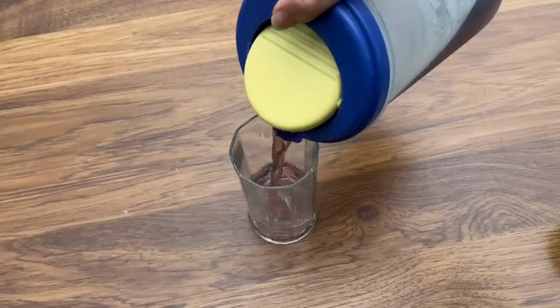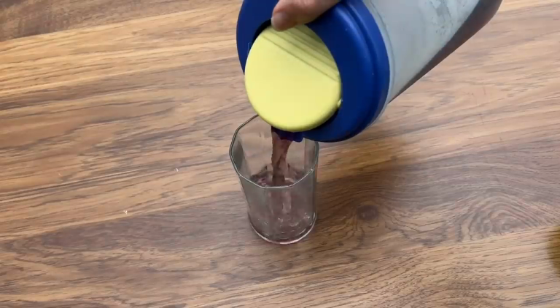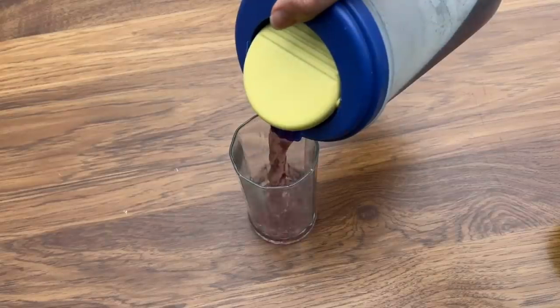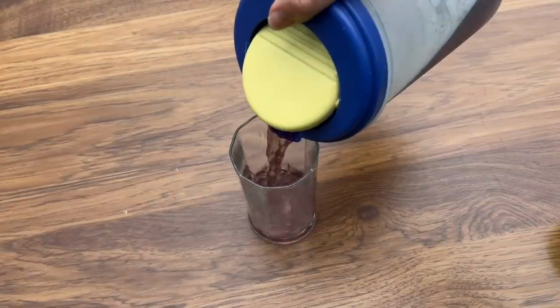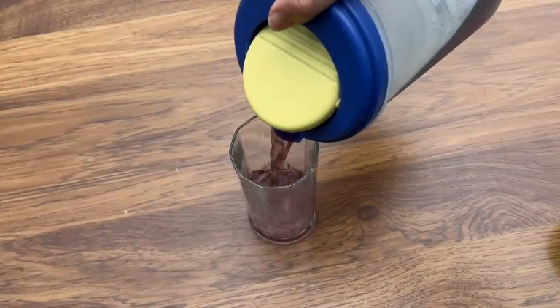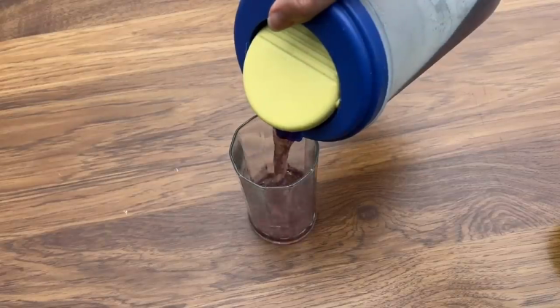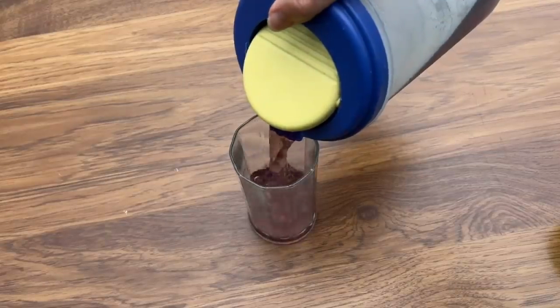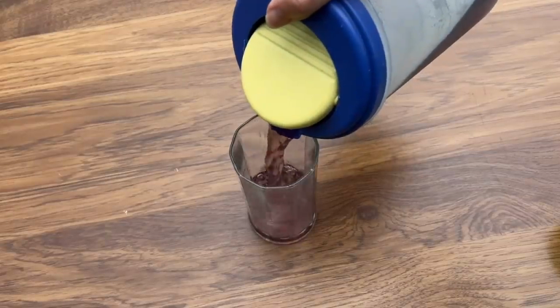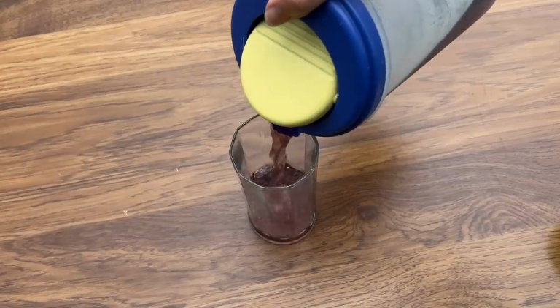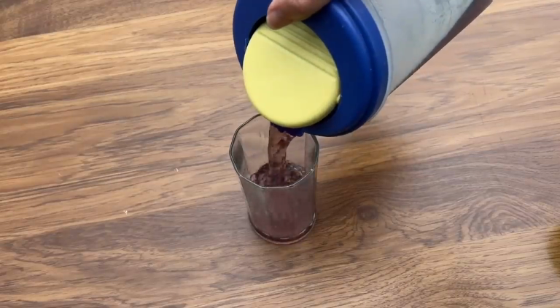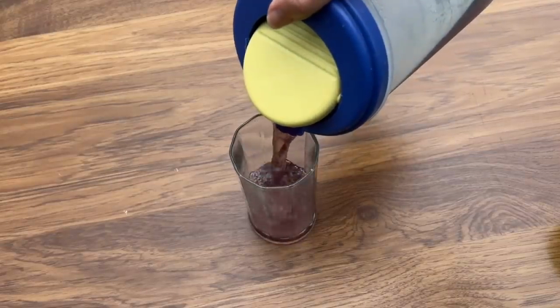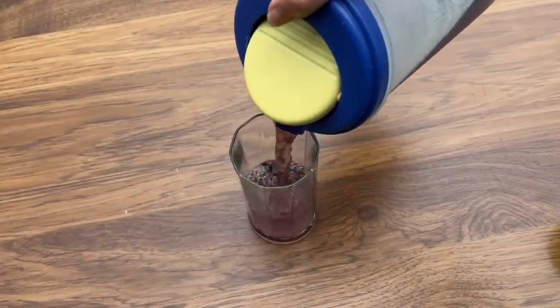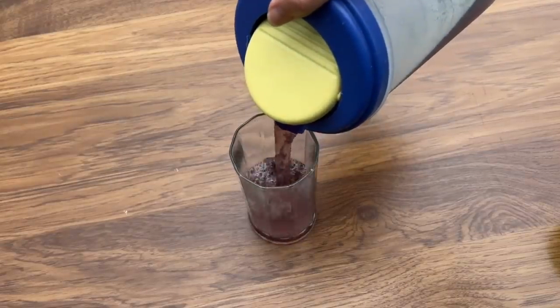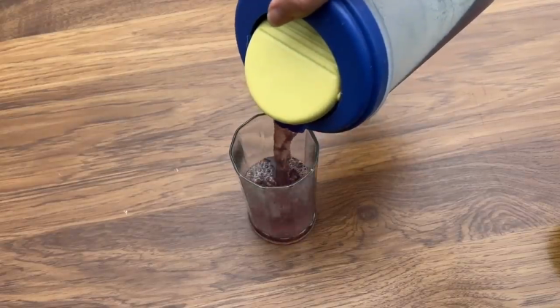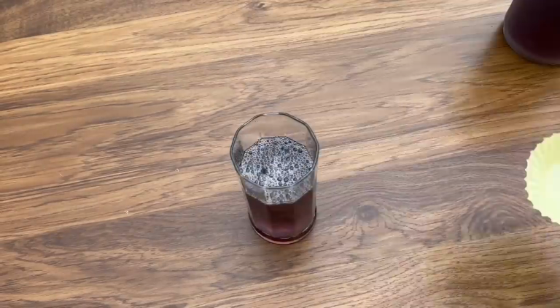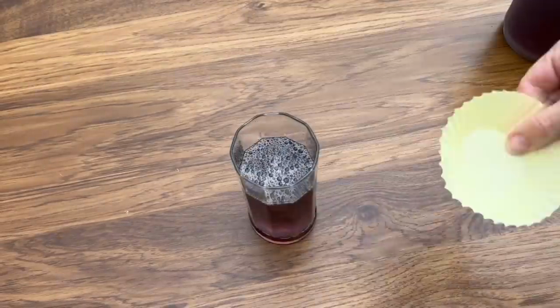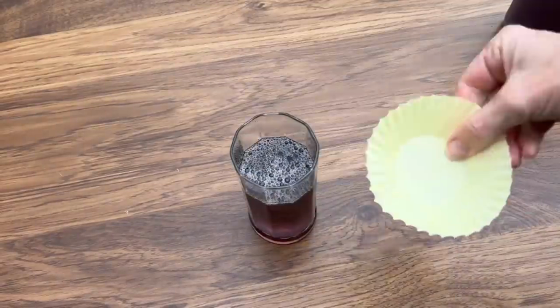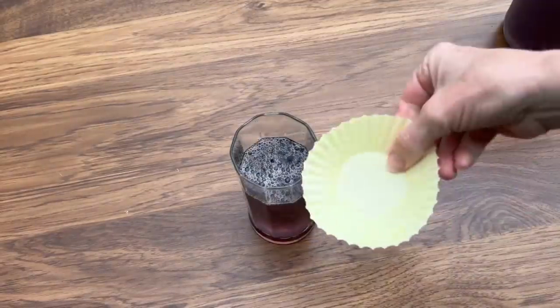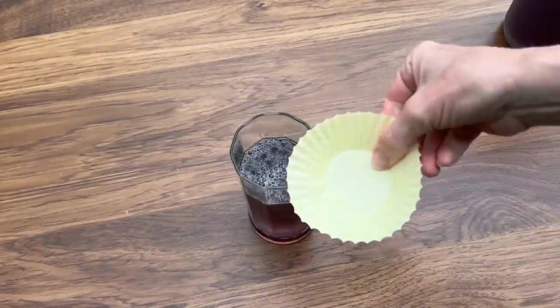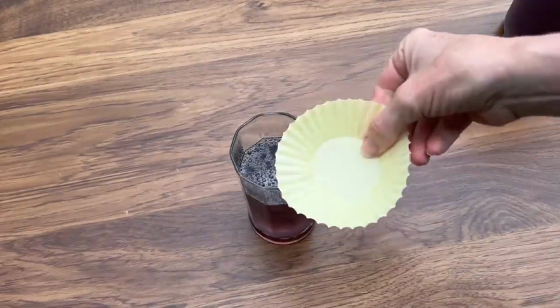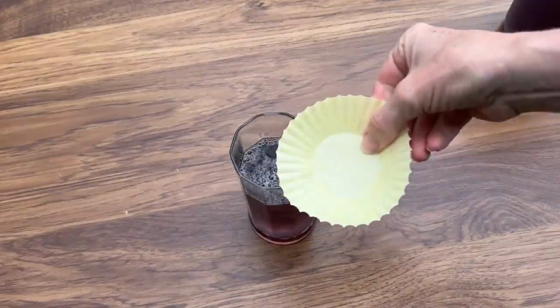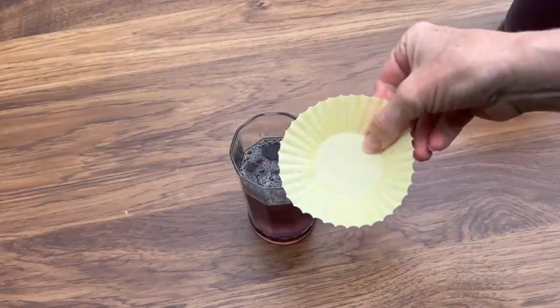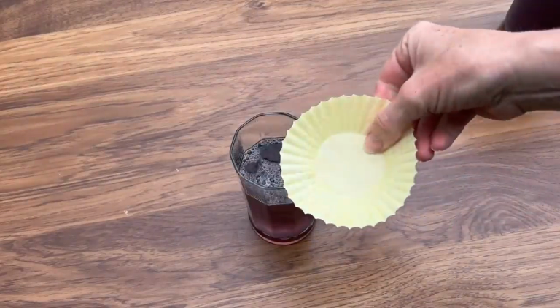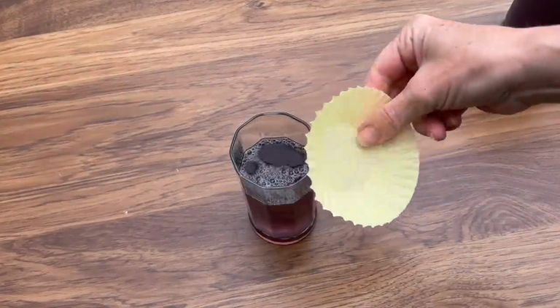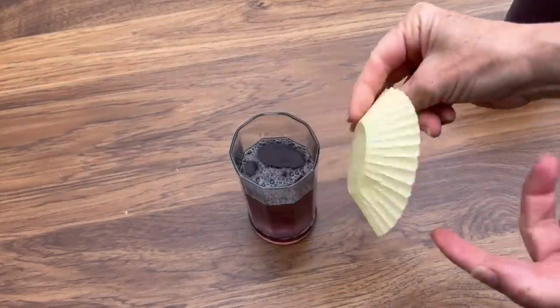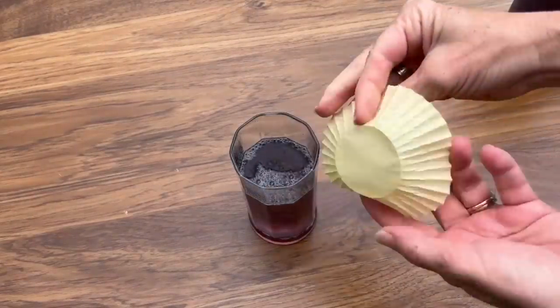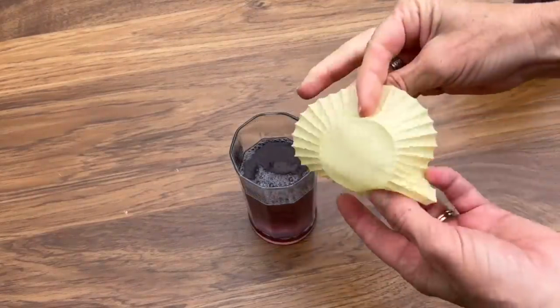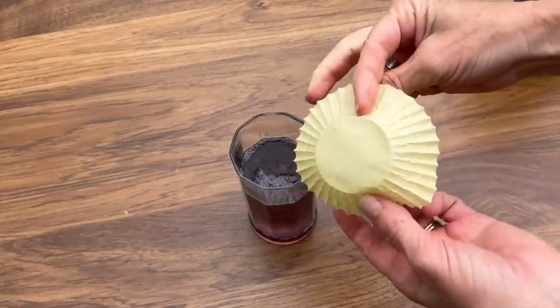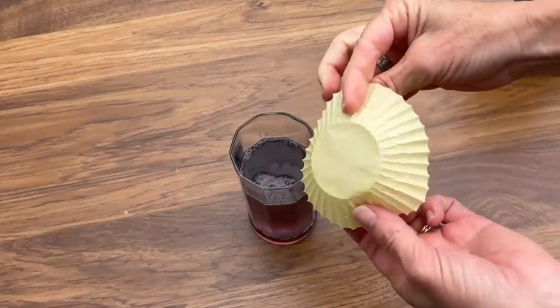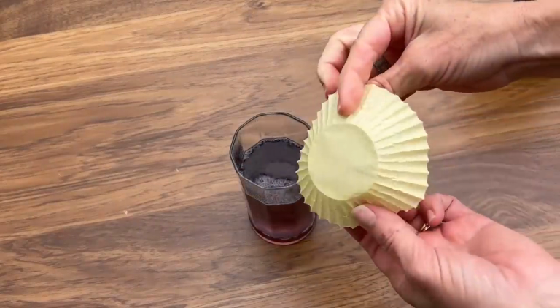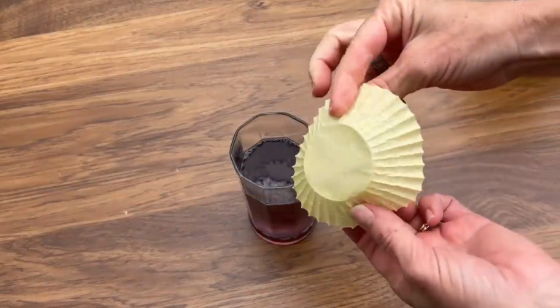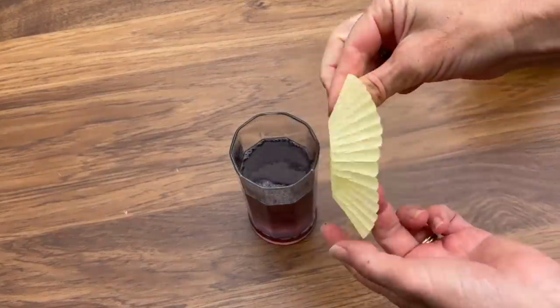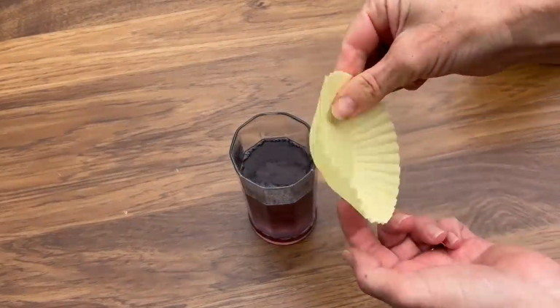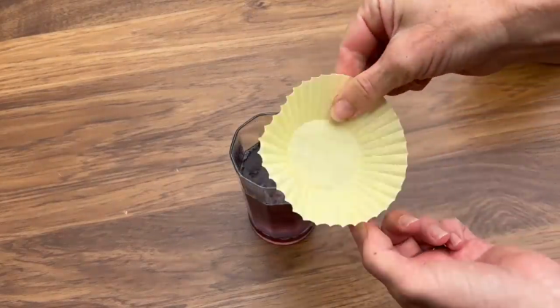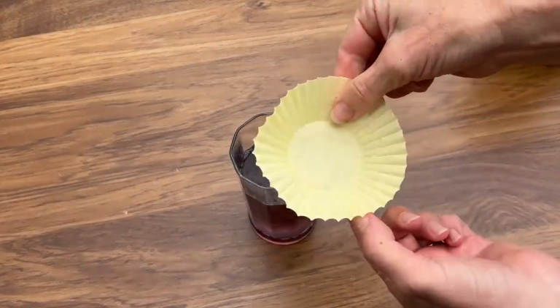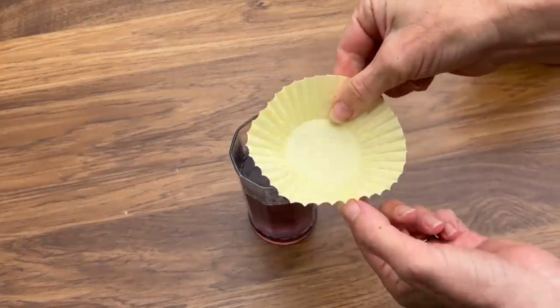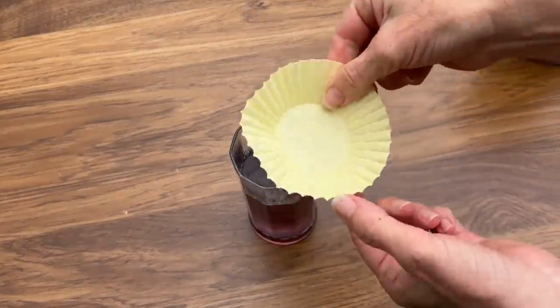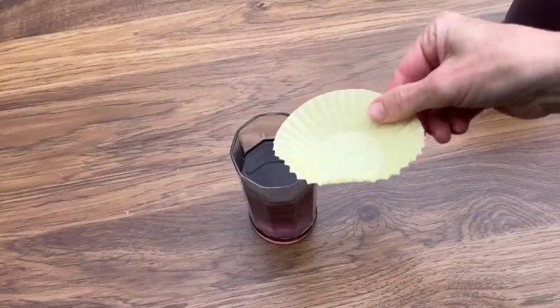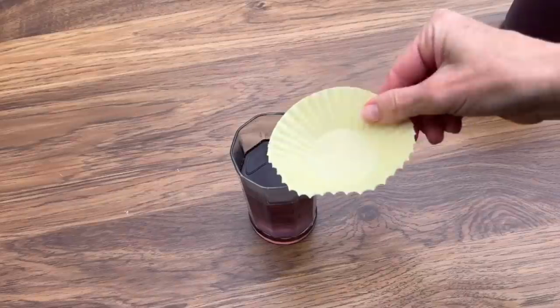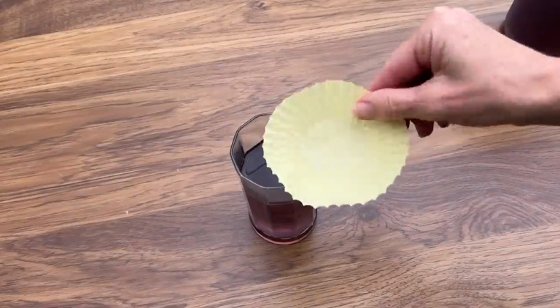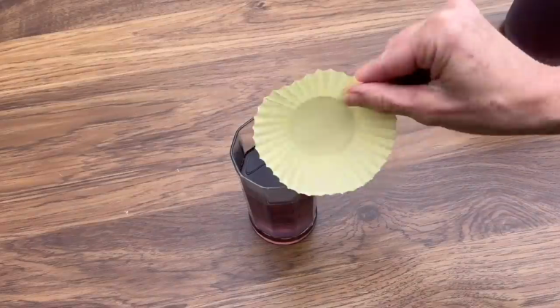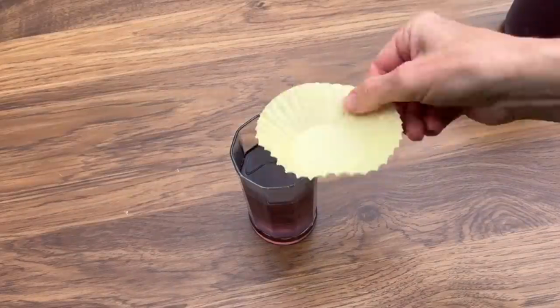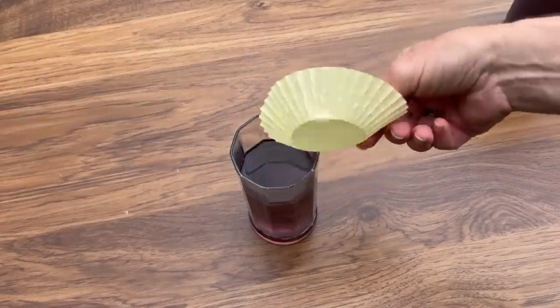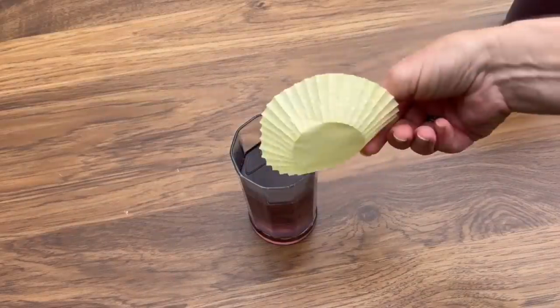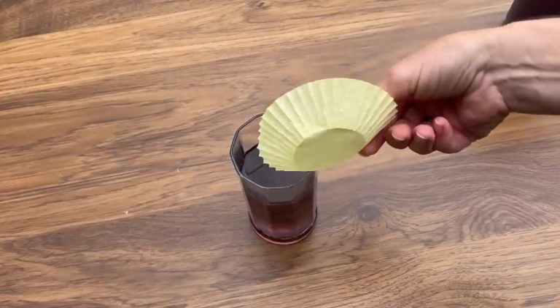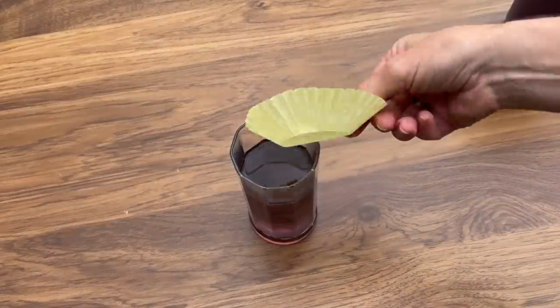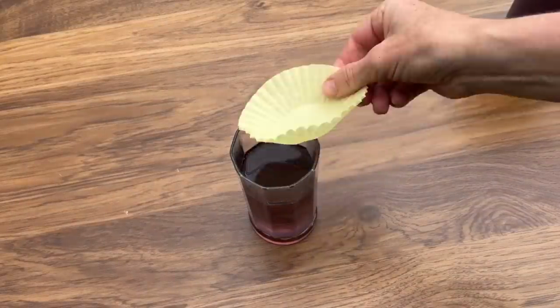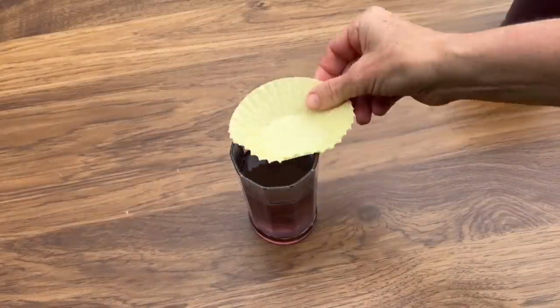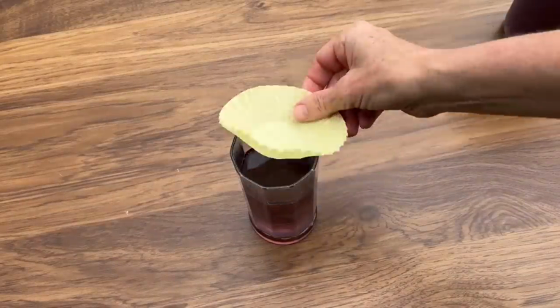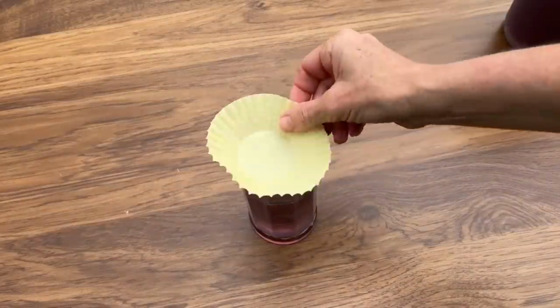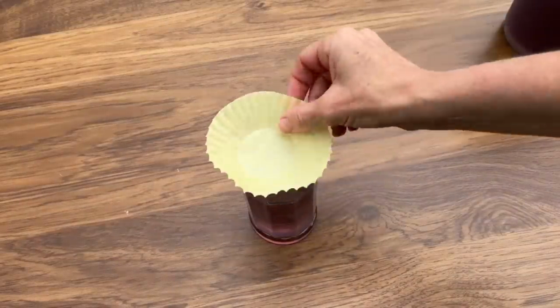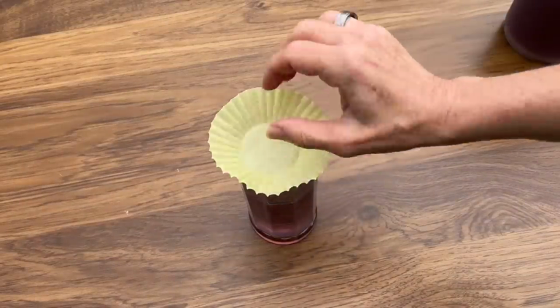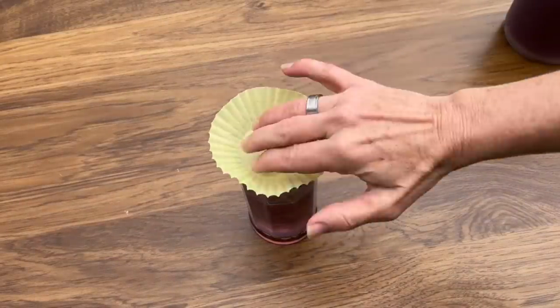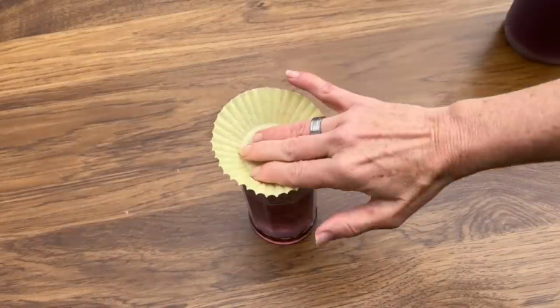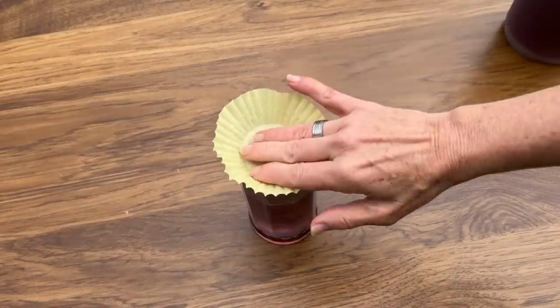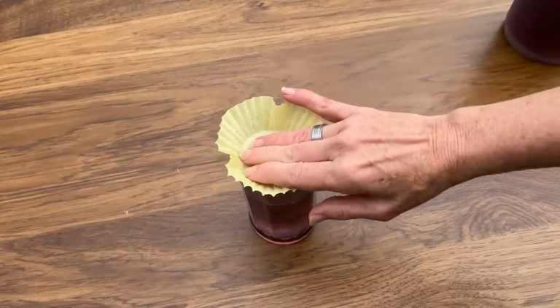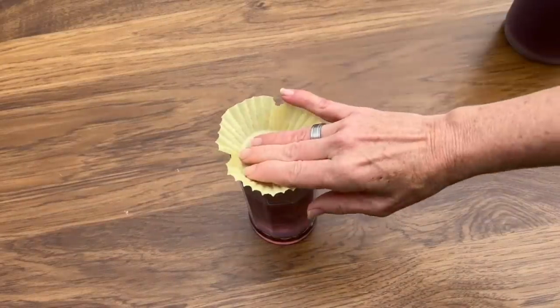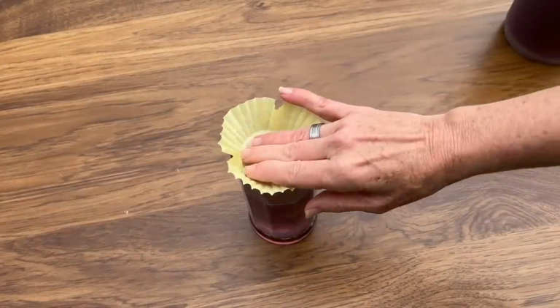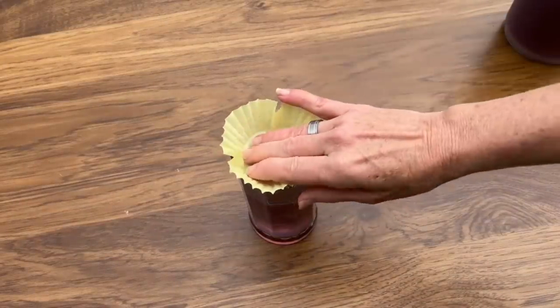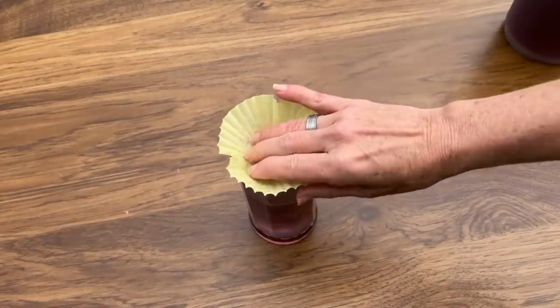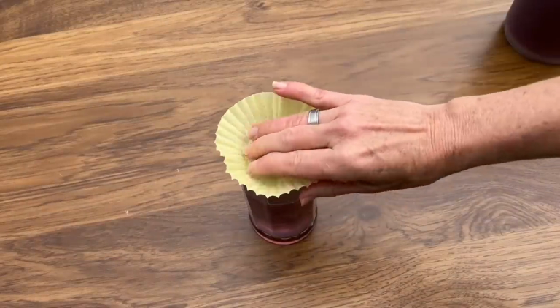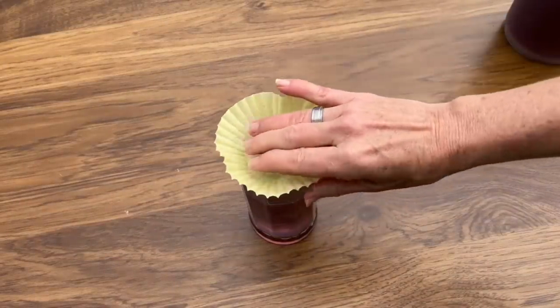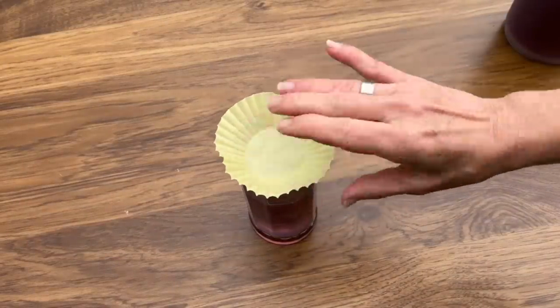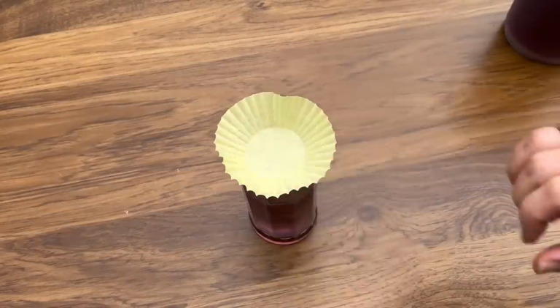Stop bugs from getting into your drinks by pouring the drink in the cup and then placing muffin liners over the top of the cups.